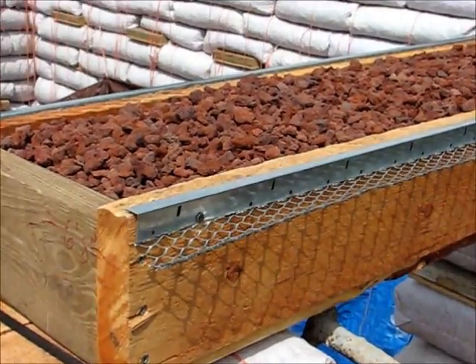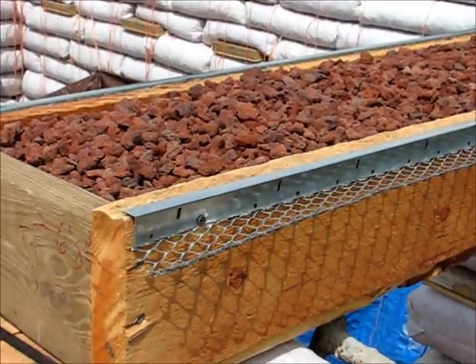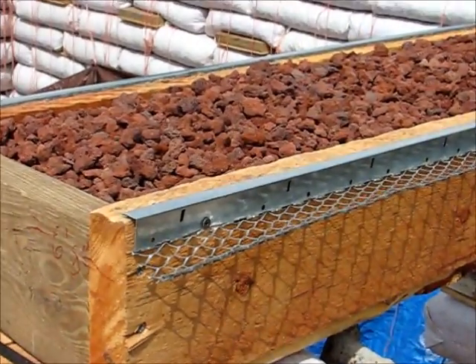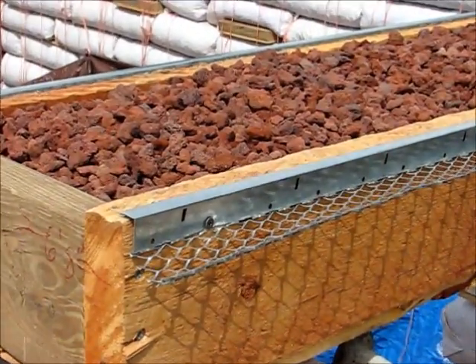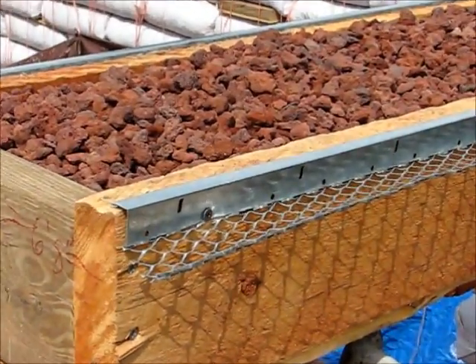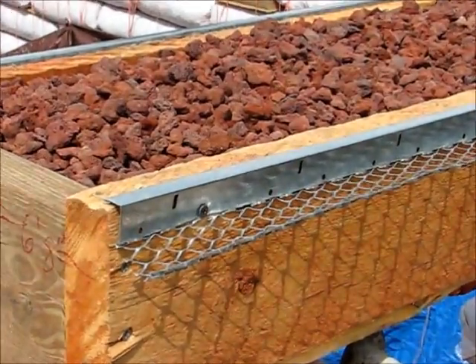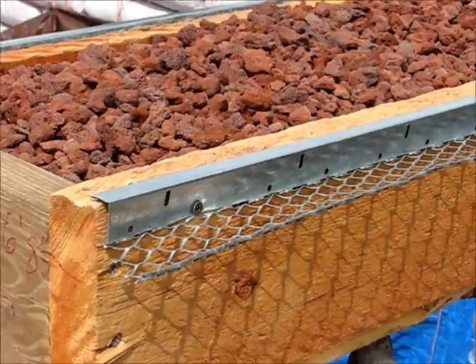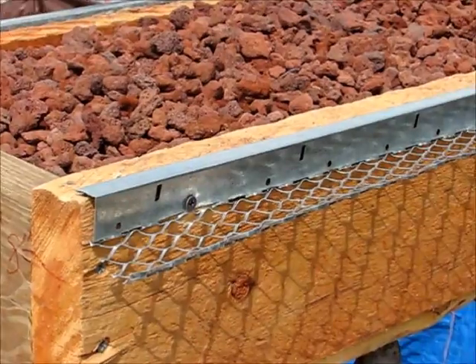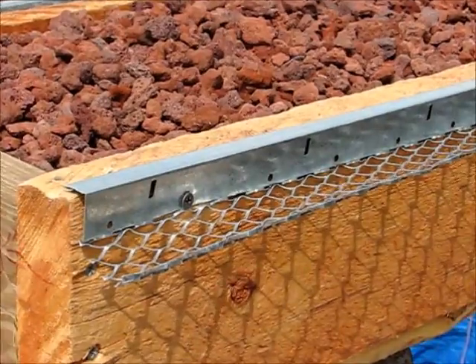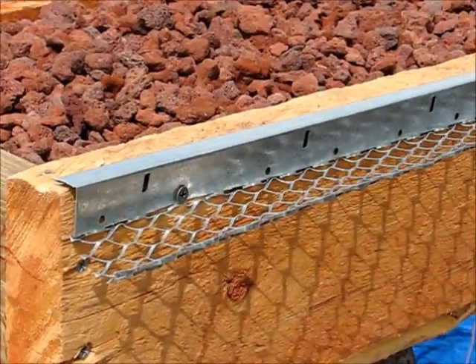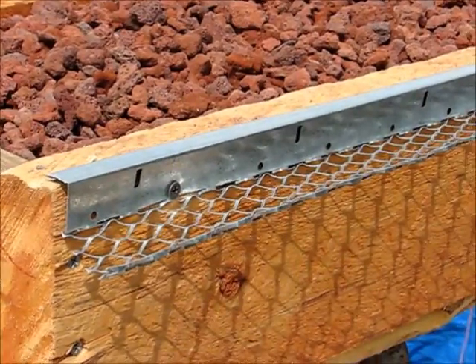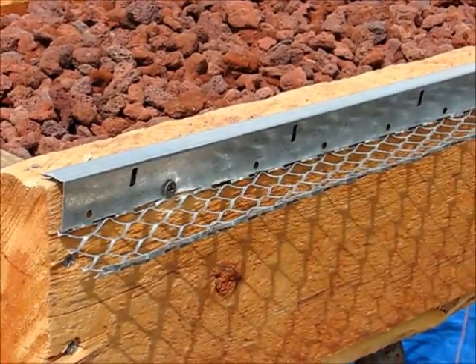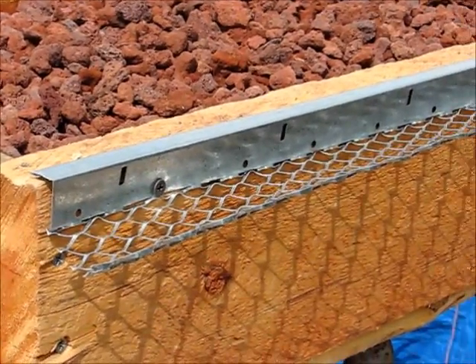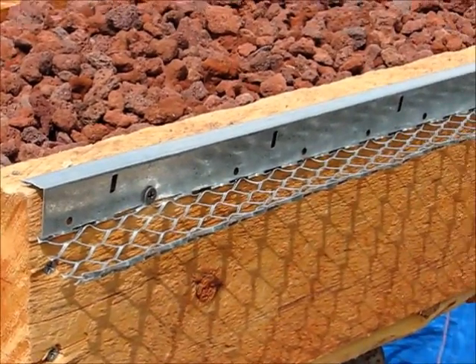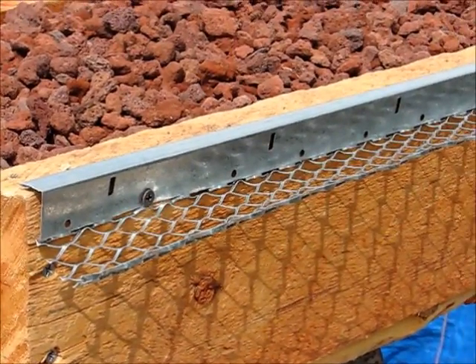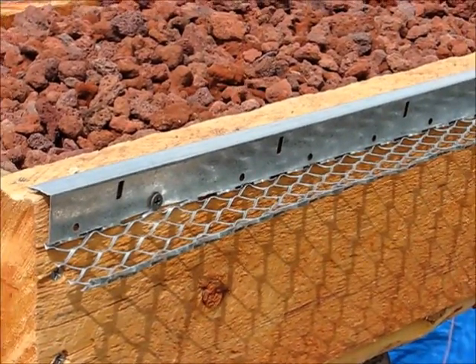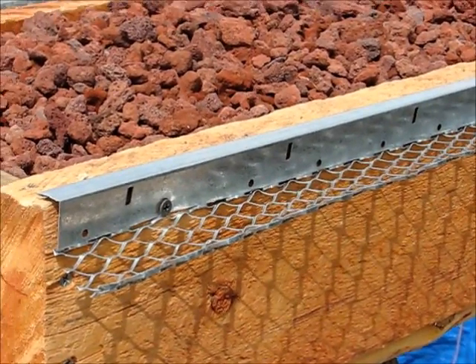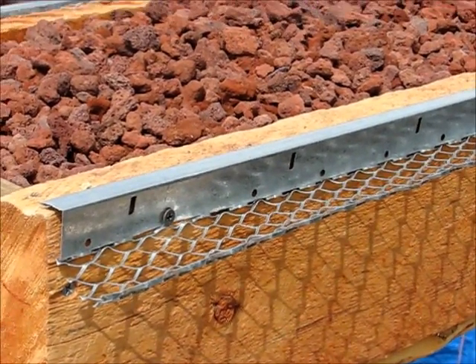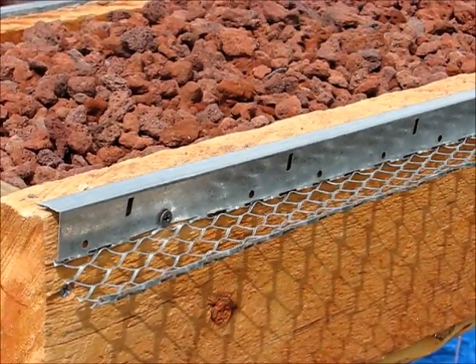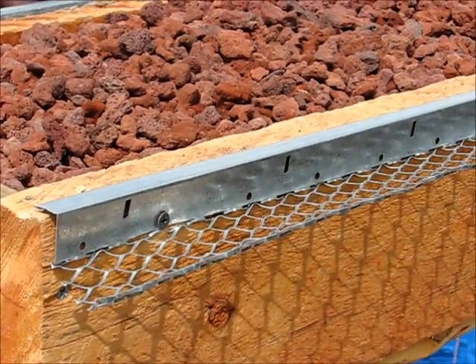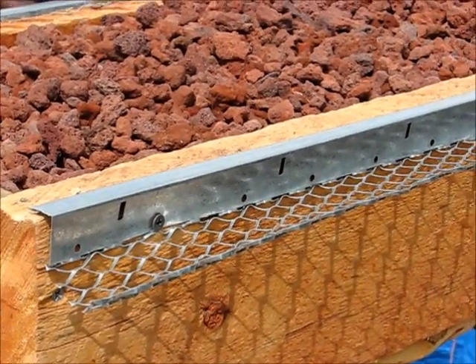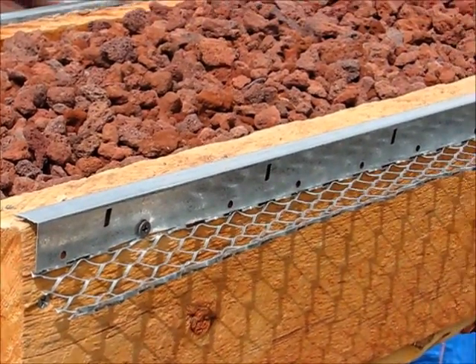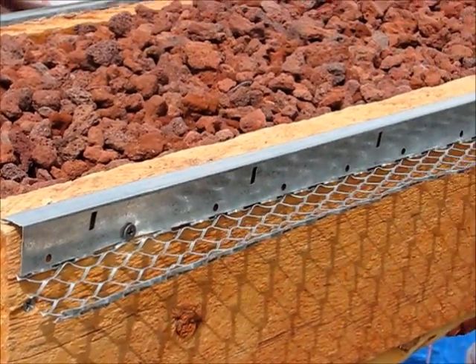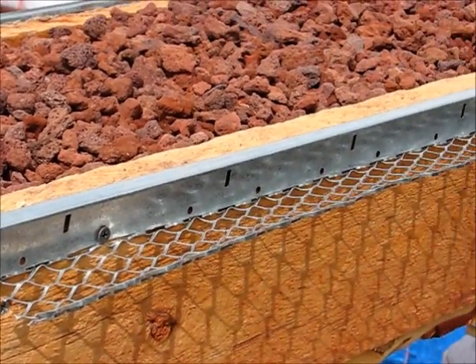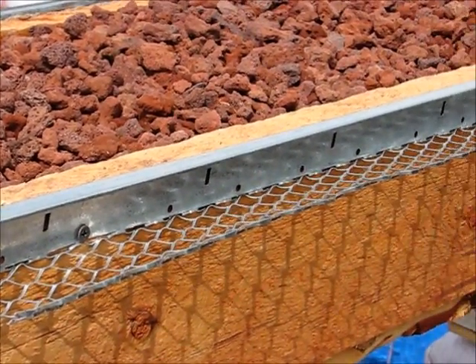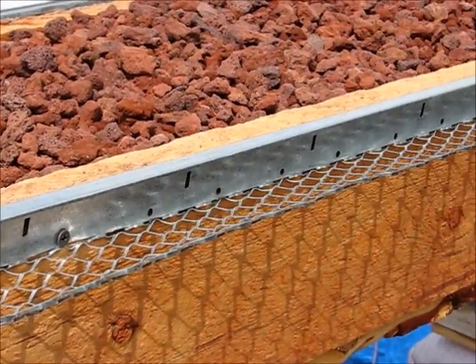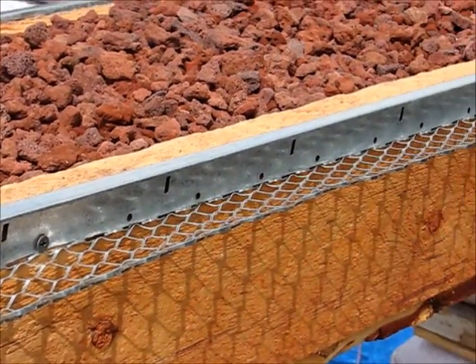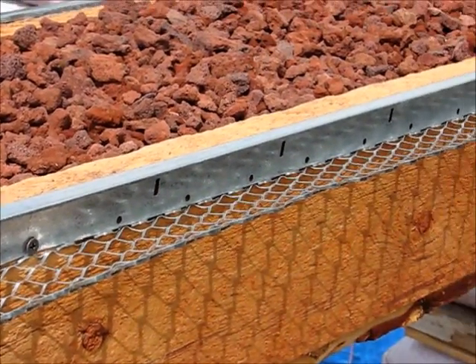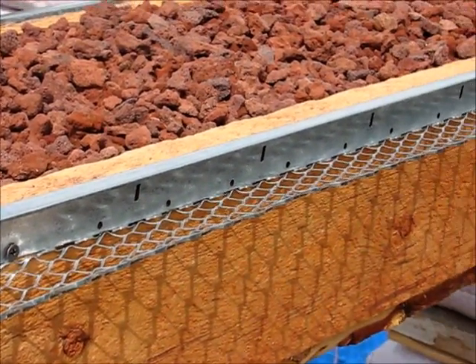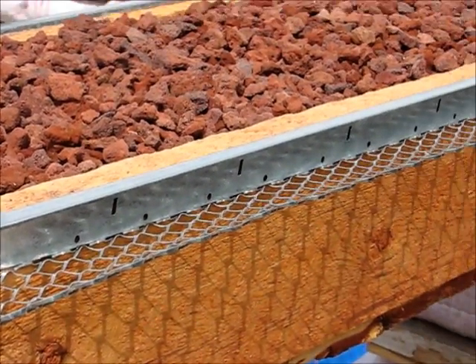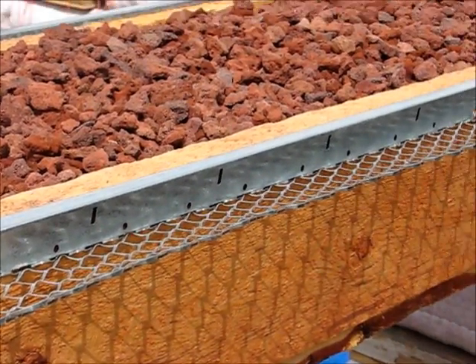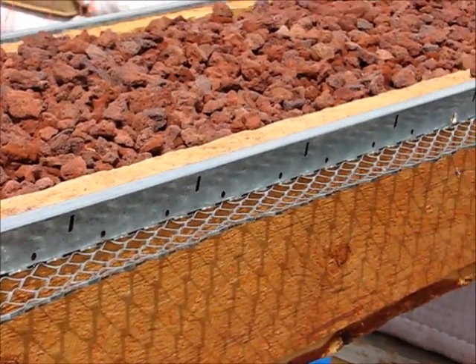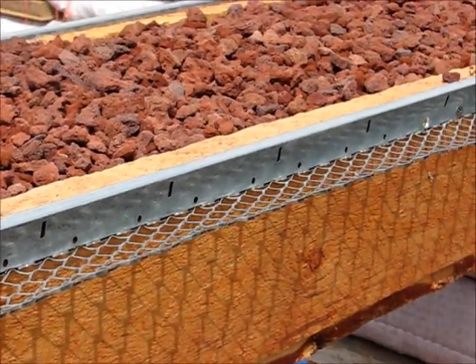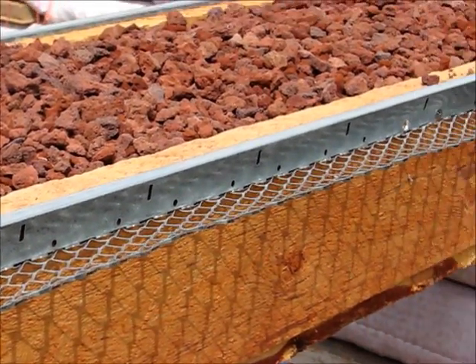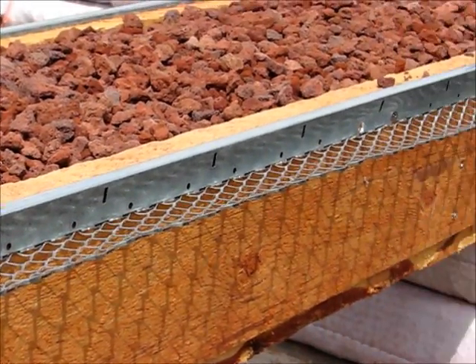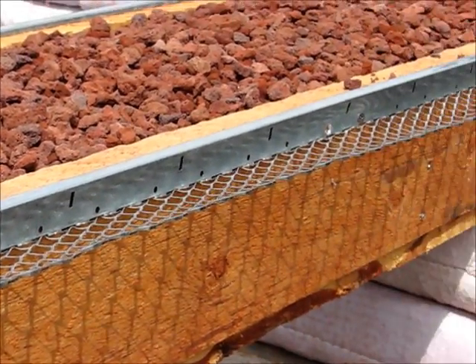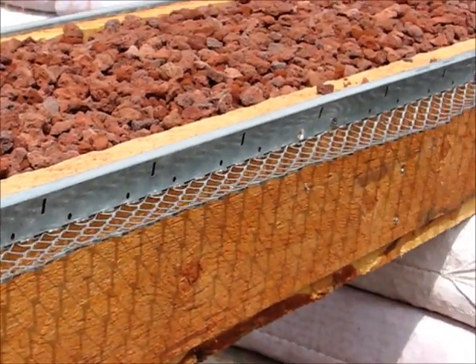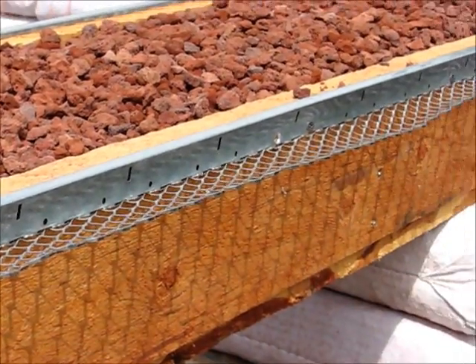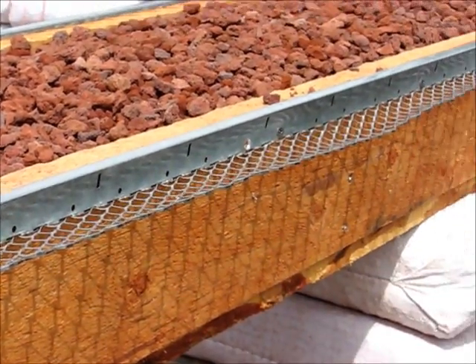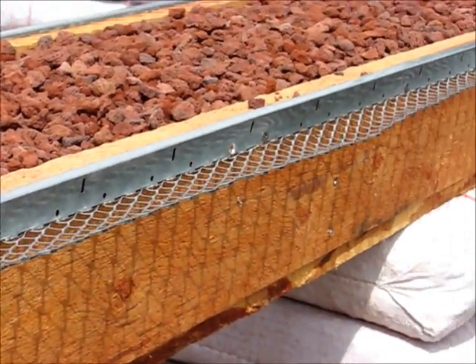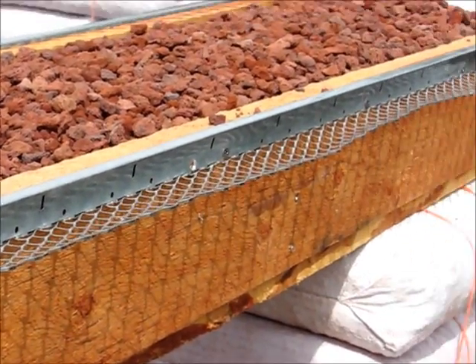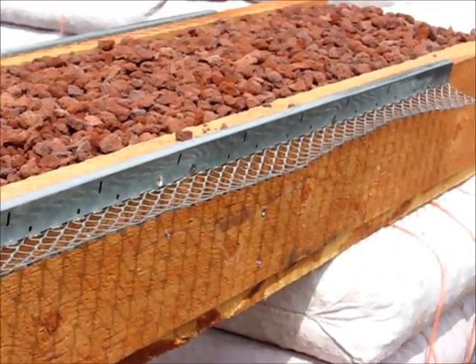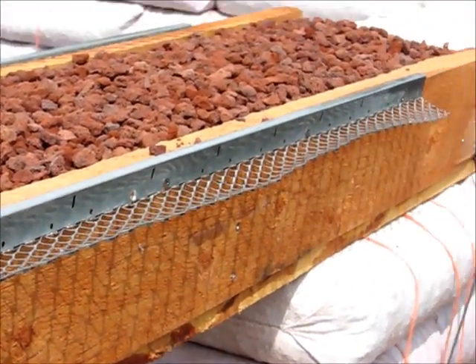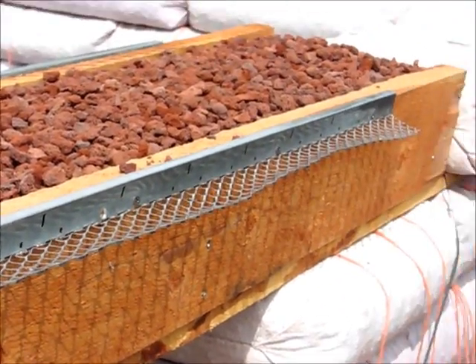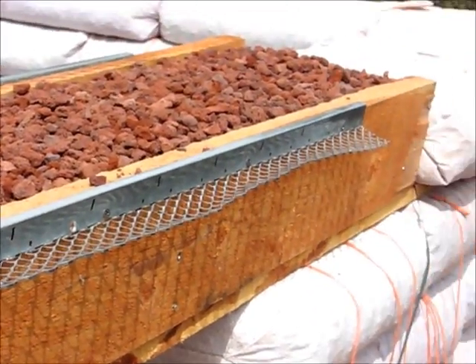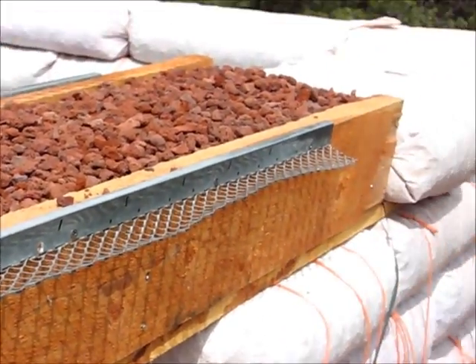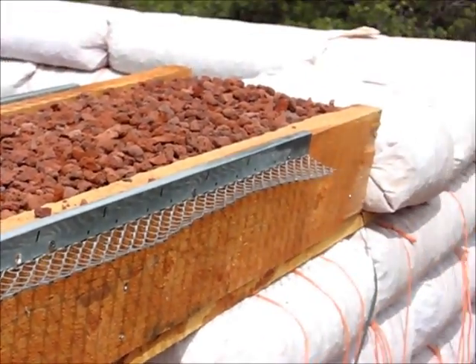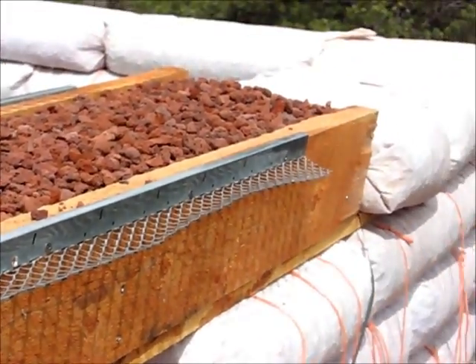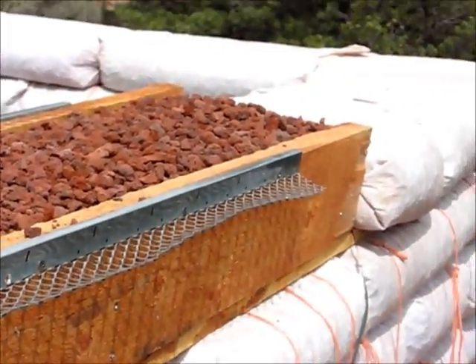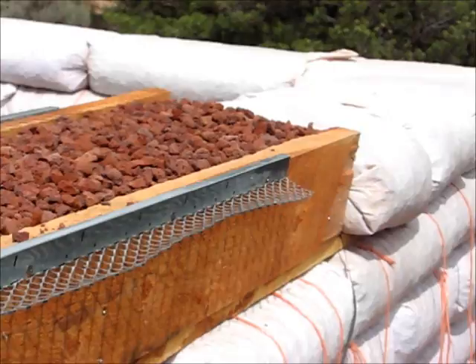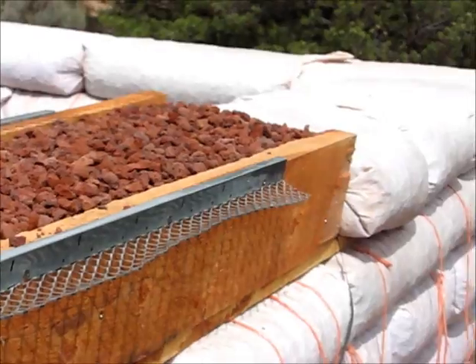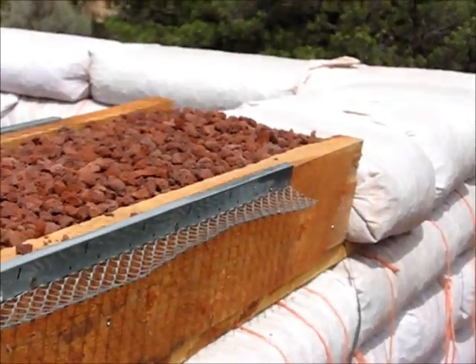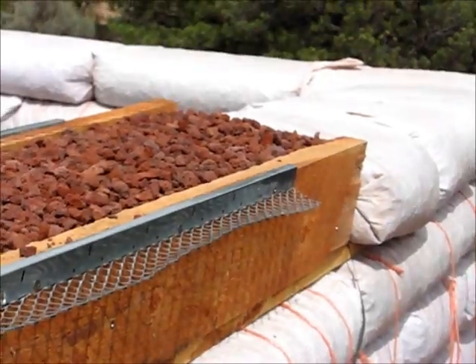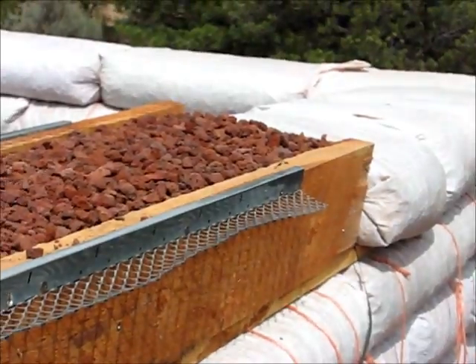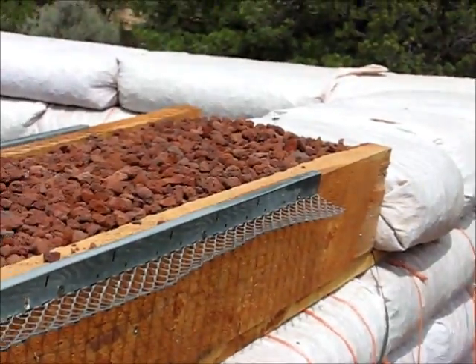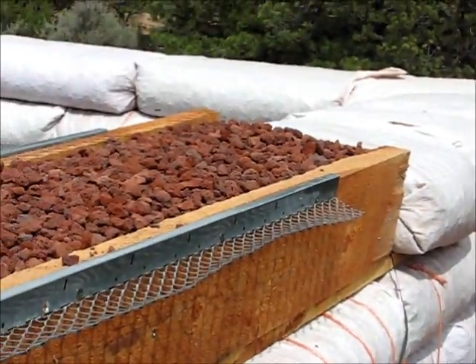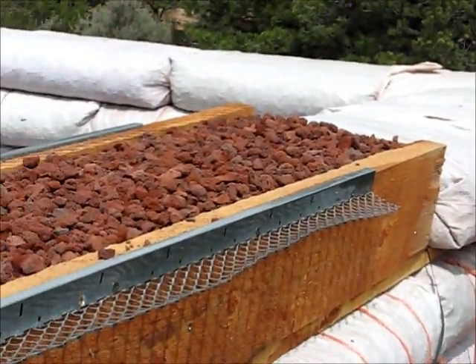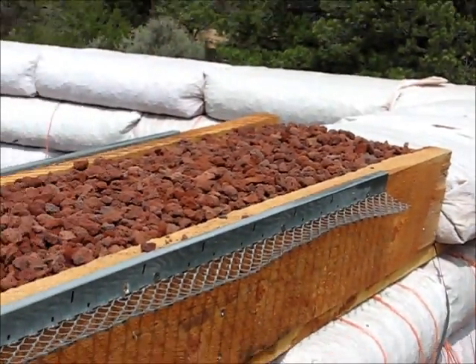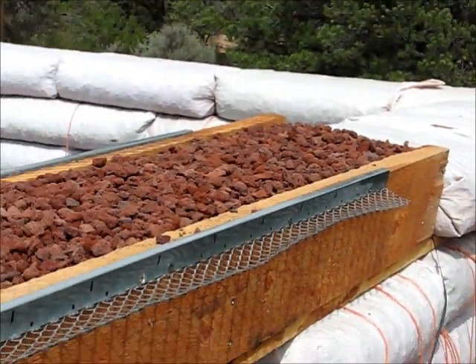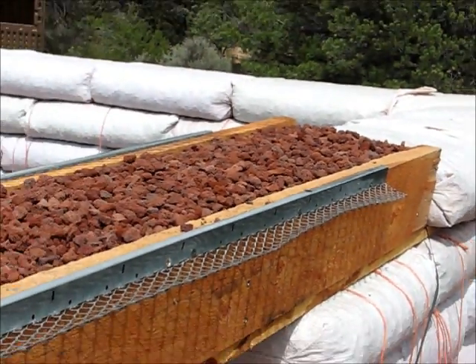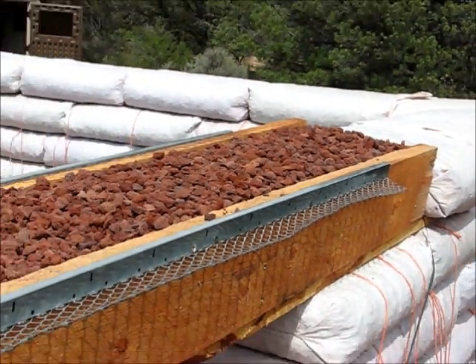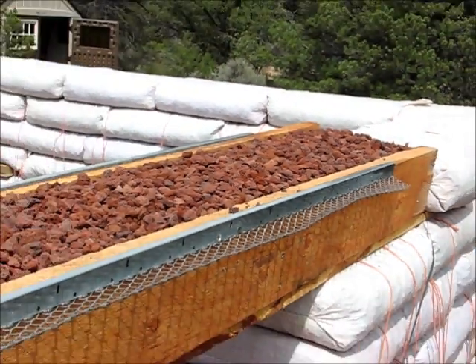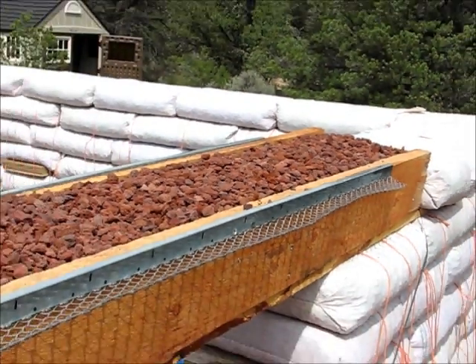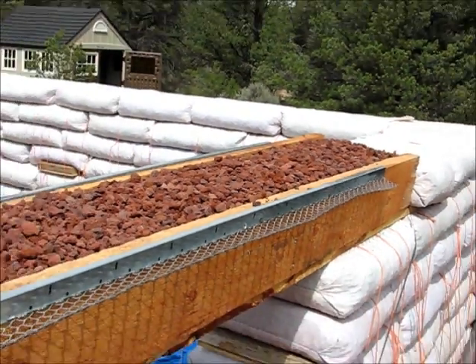We have an edge here for the stucco to make a clean finish.